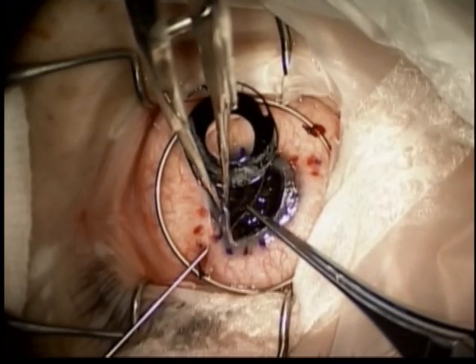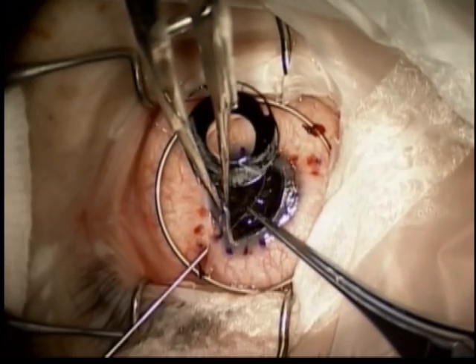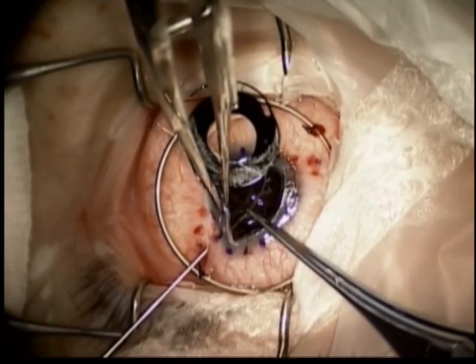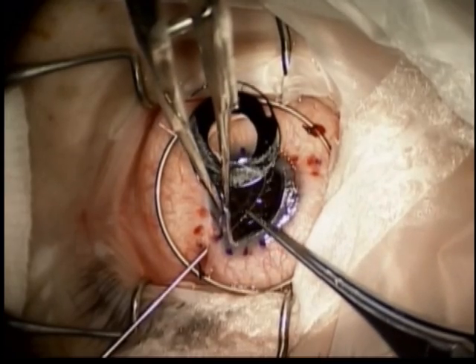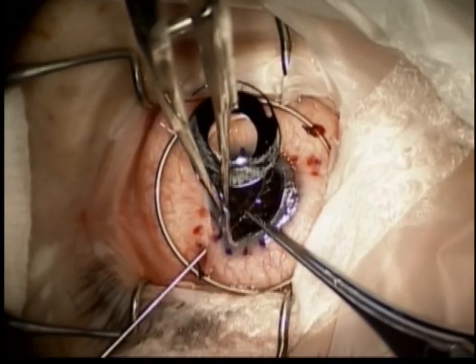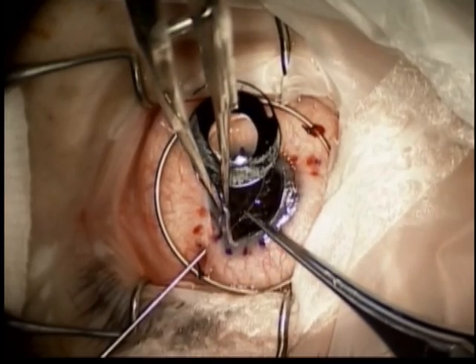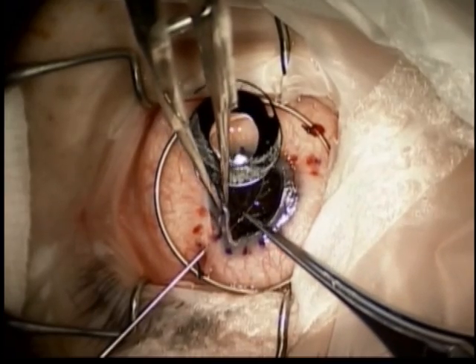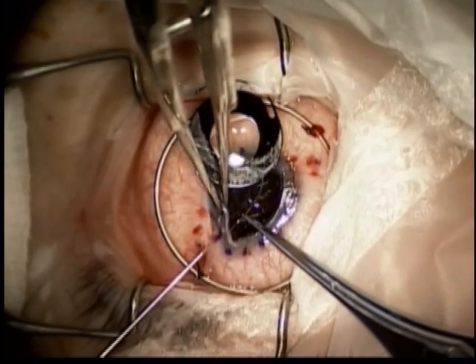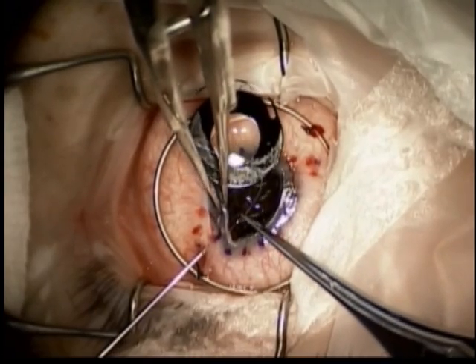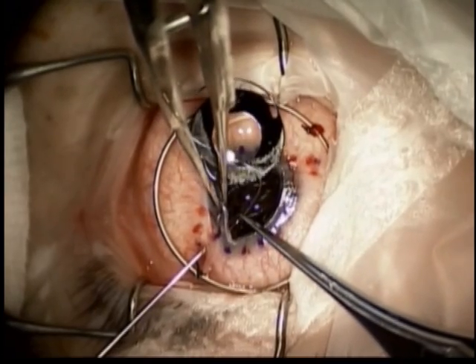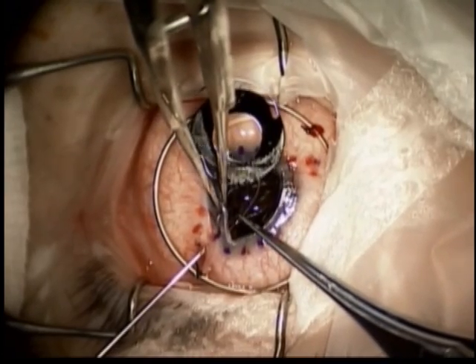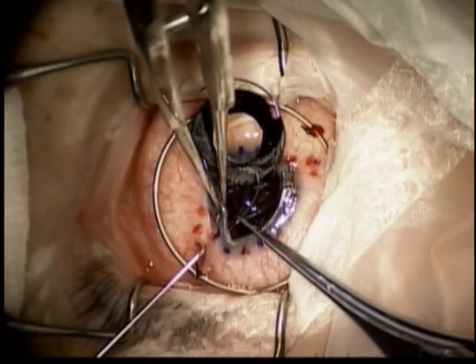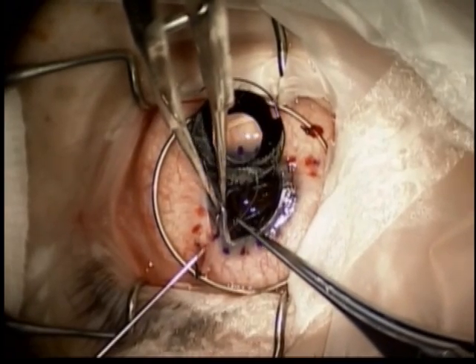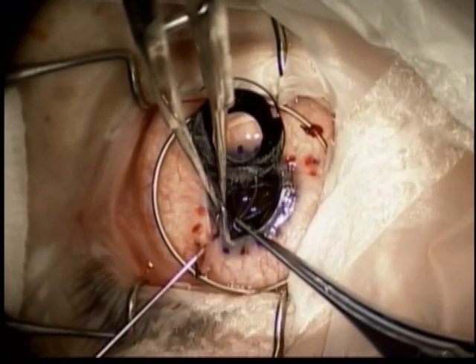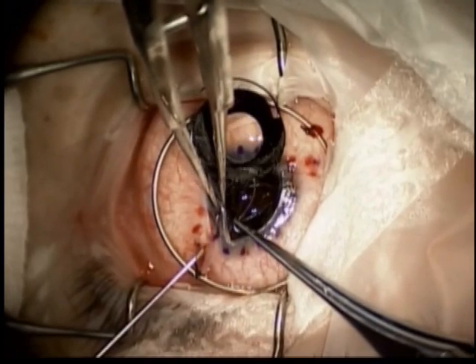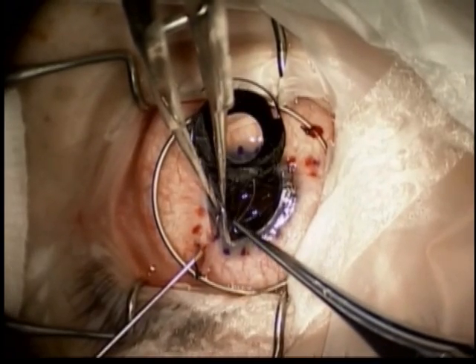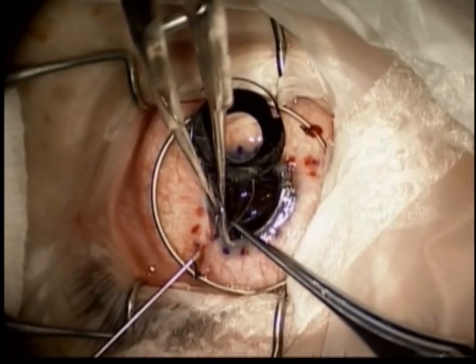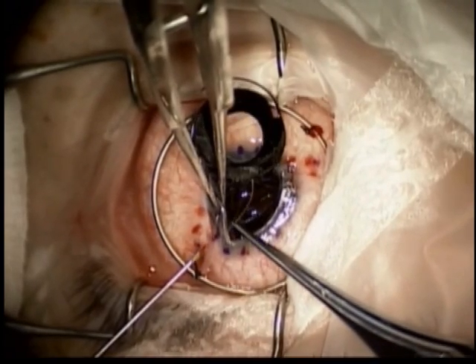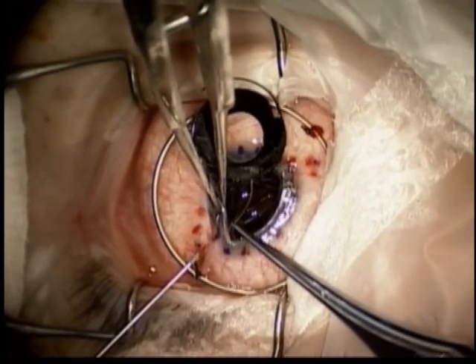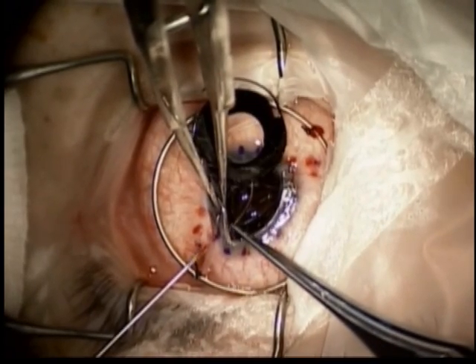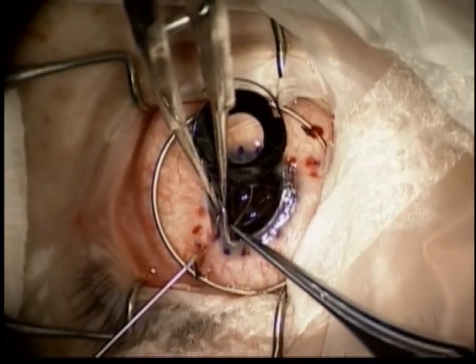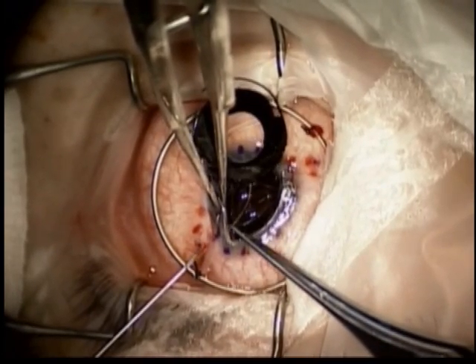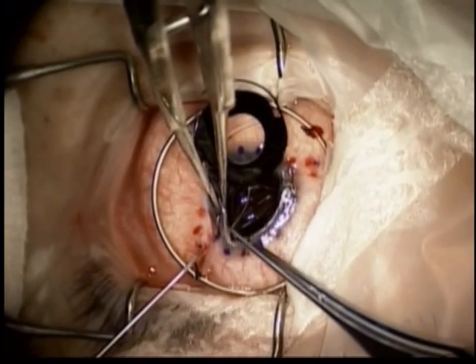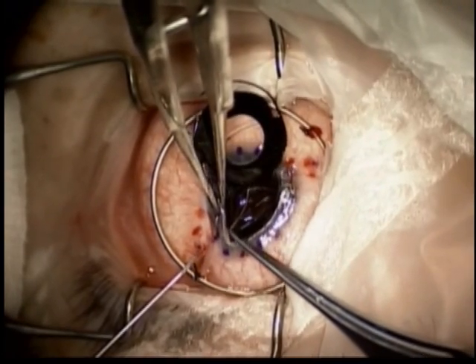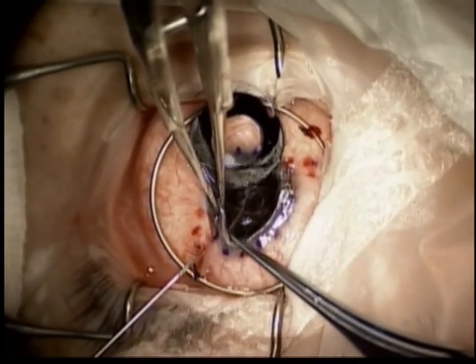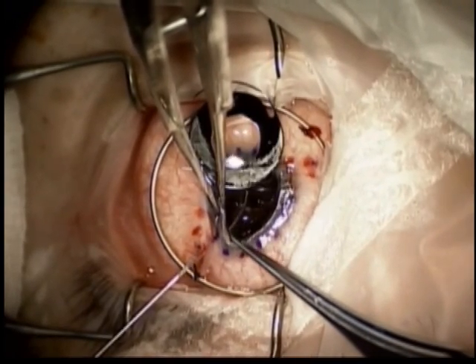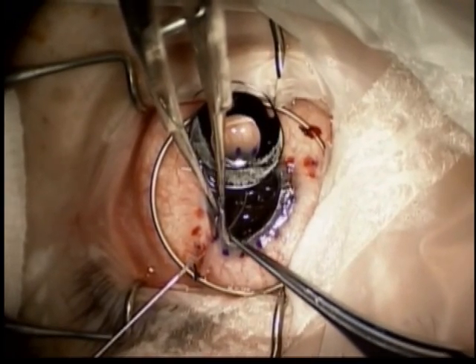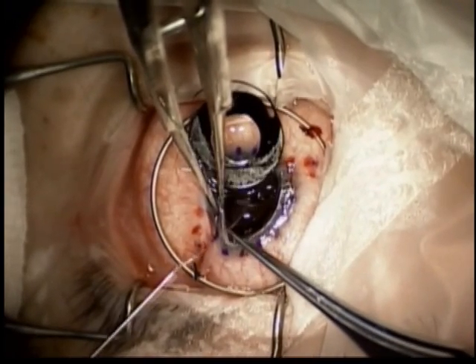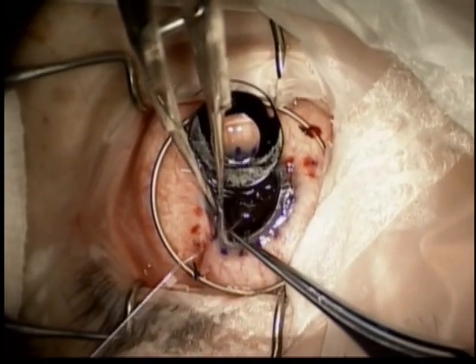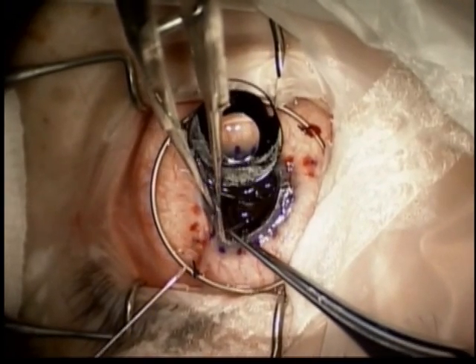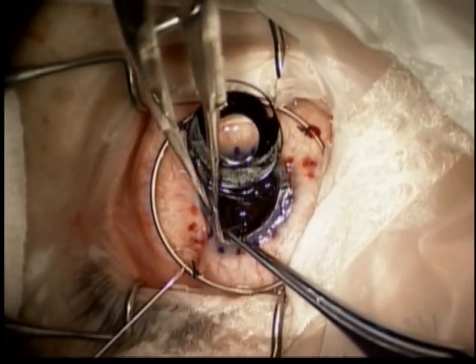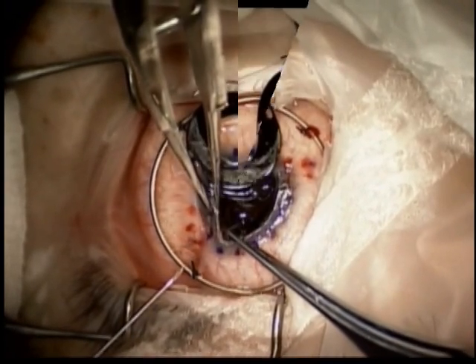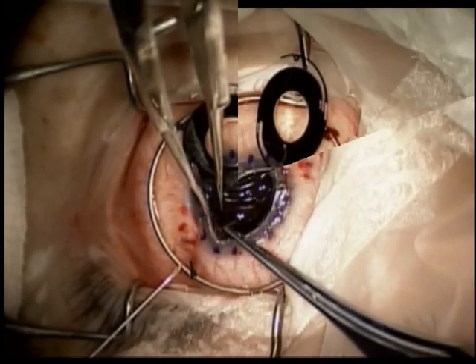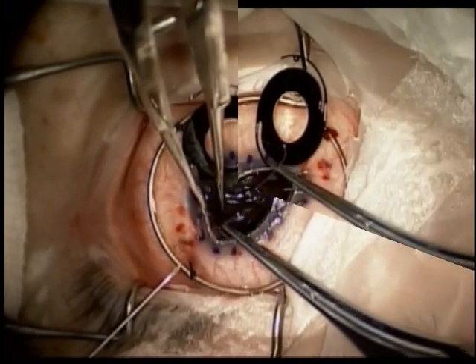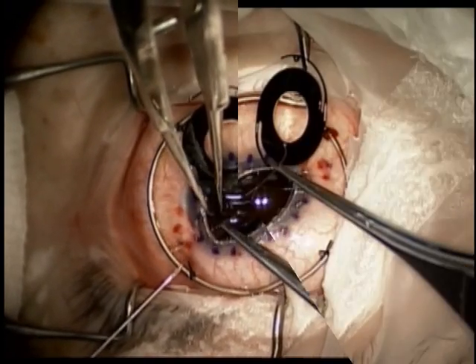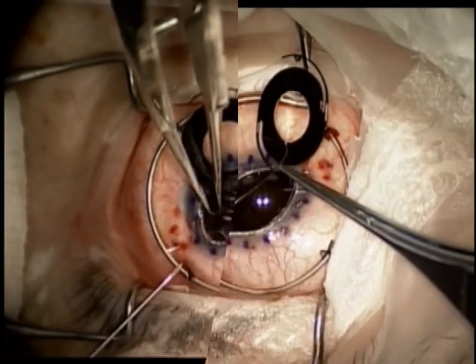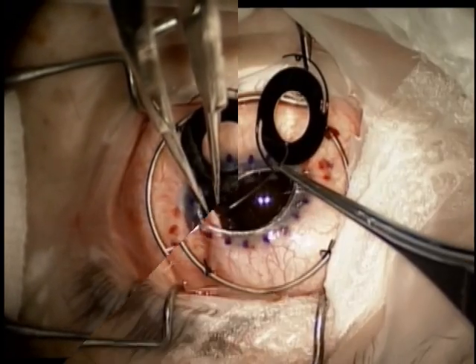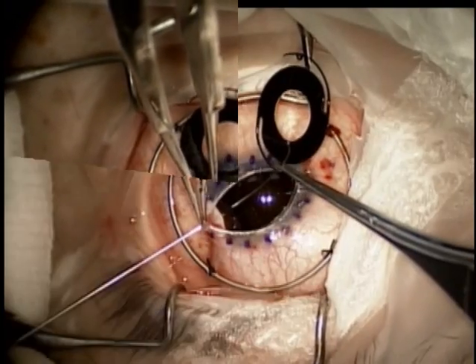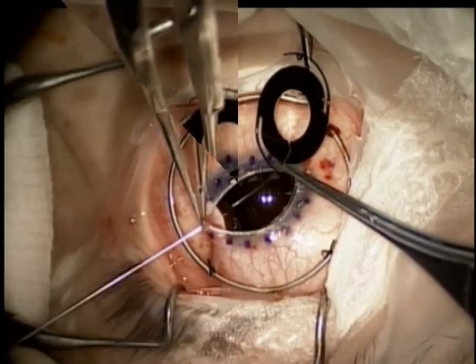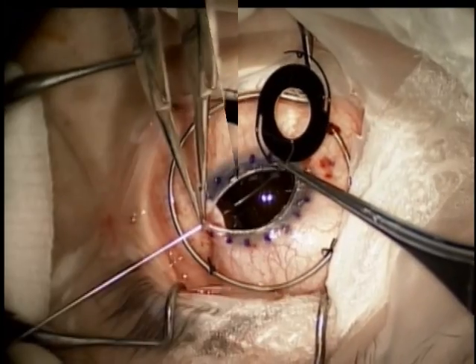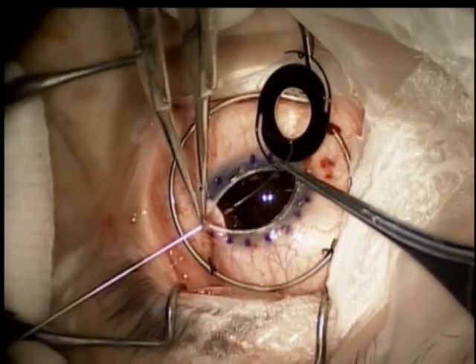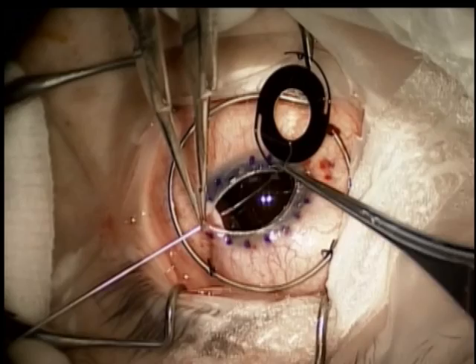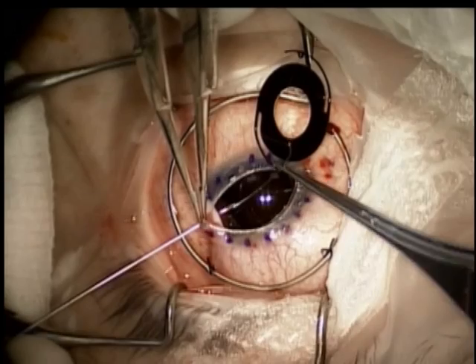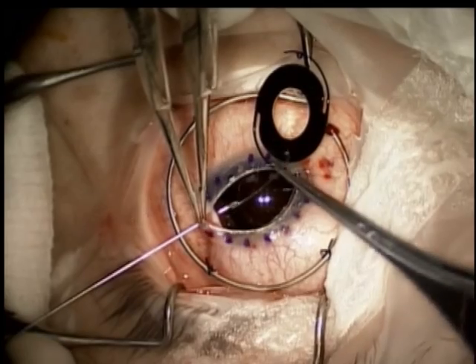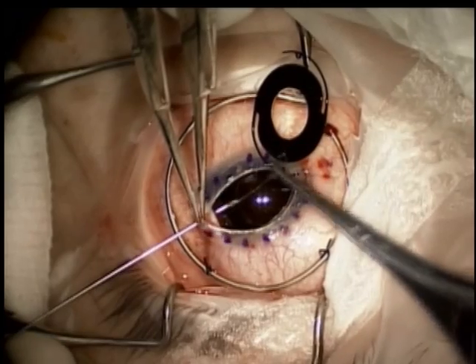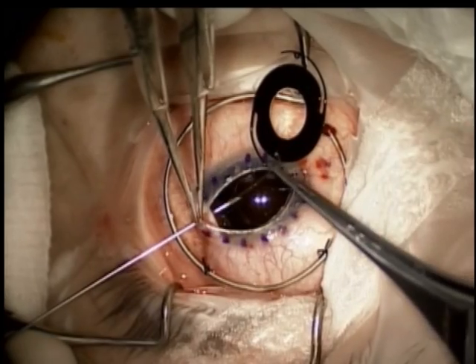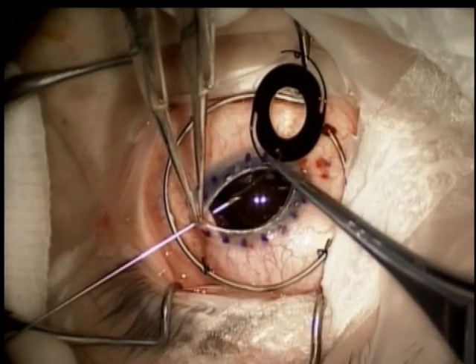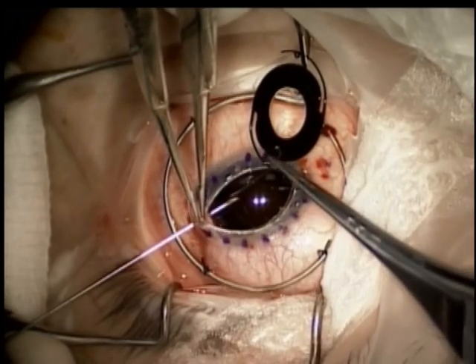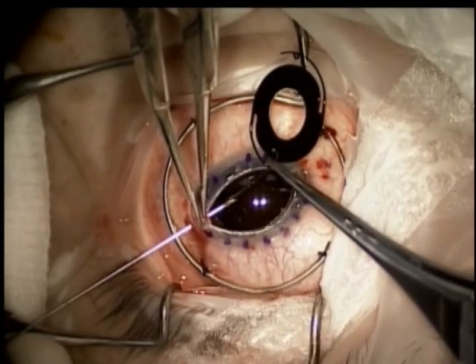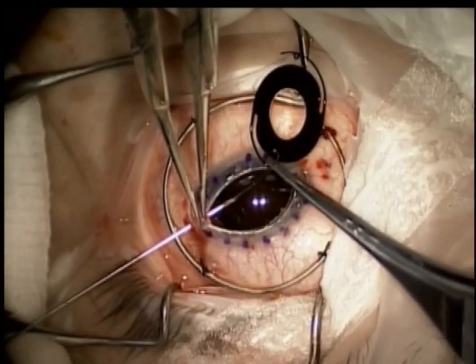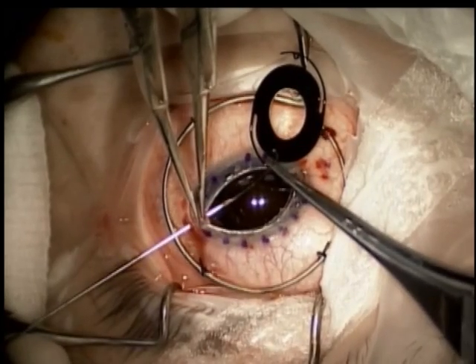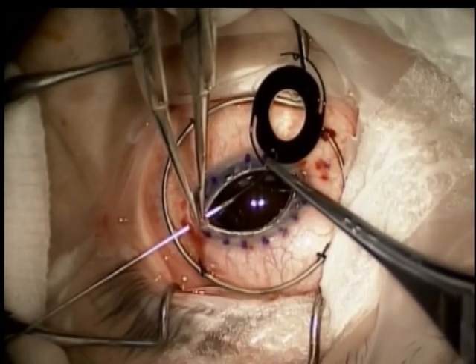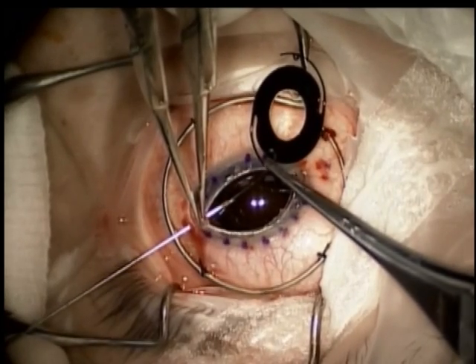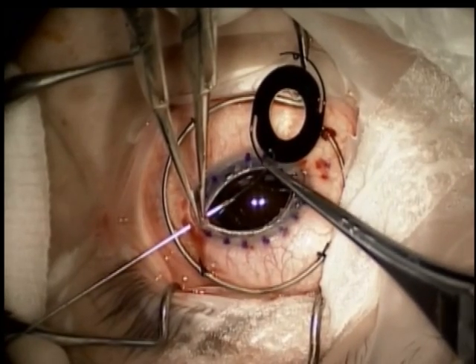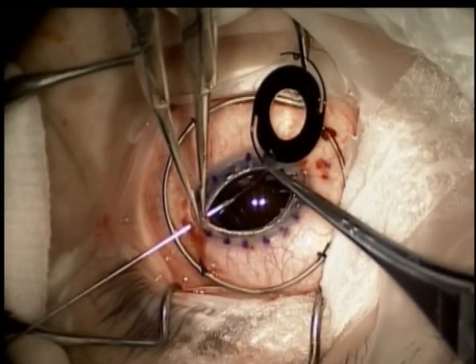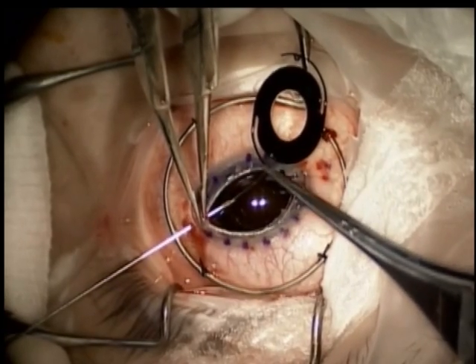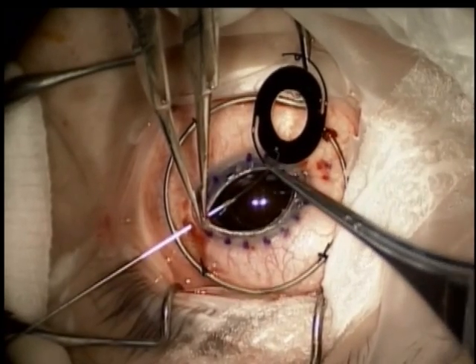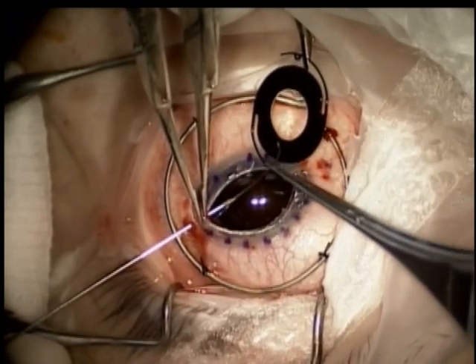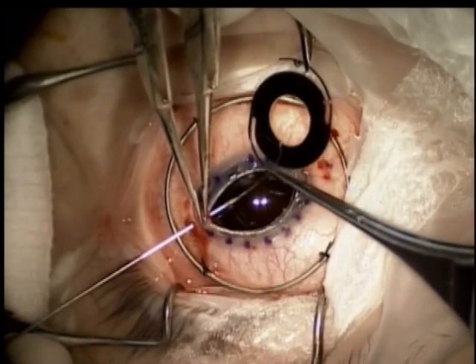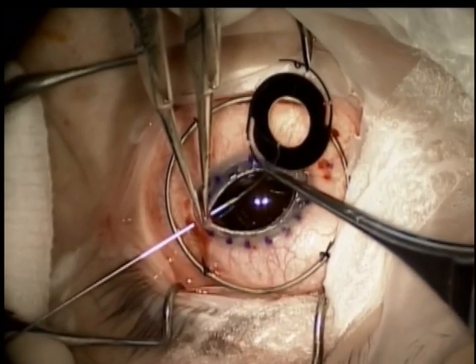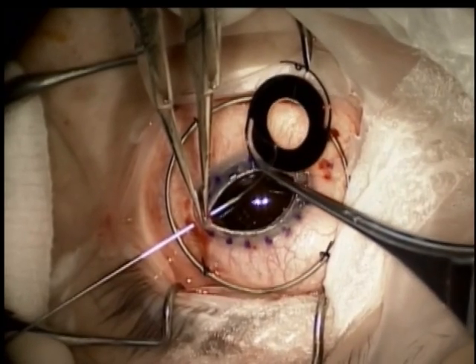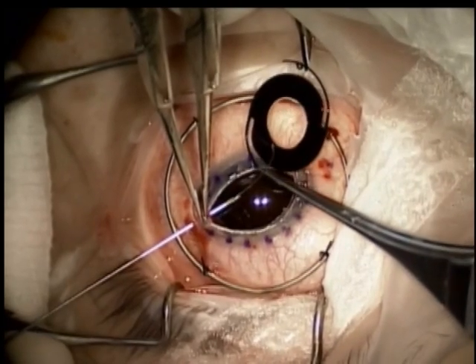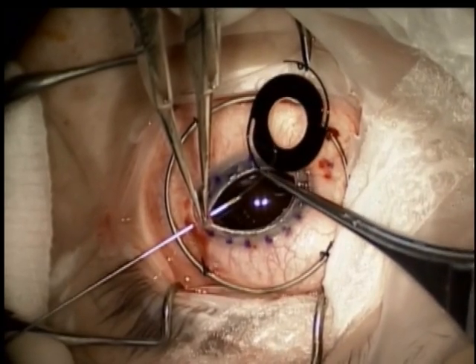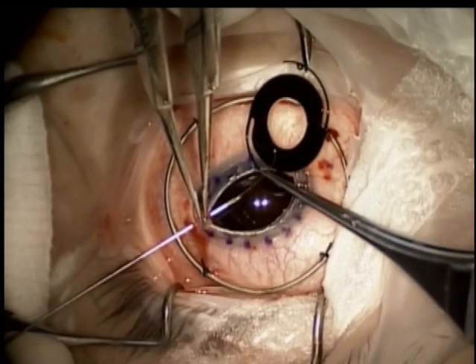These passes are made full thickness through the previously dissected, posteriorly oriented scleral pockets.